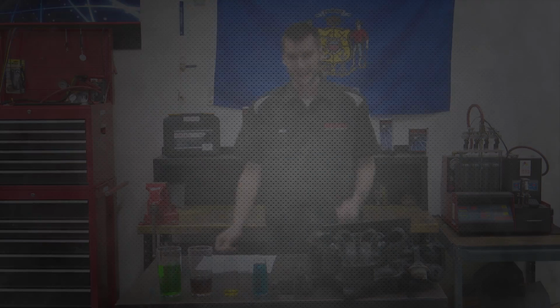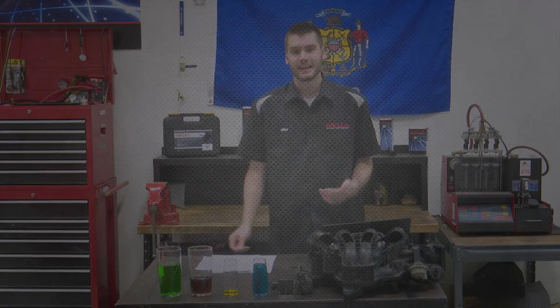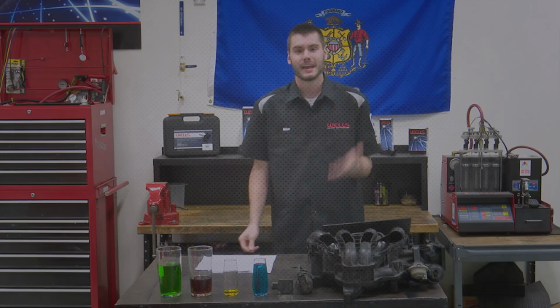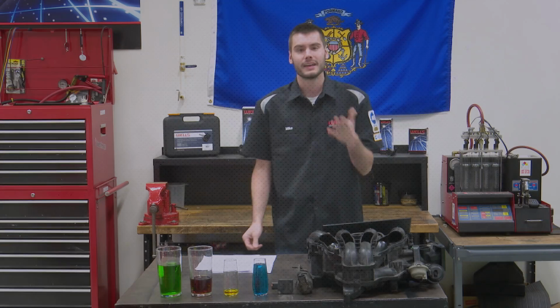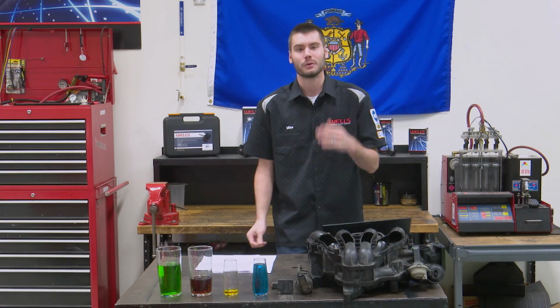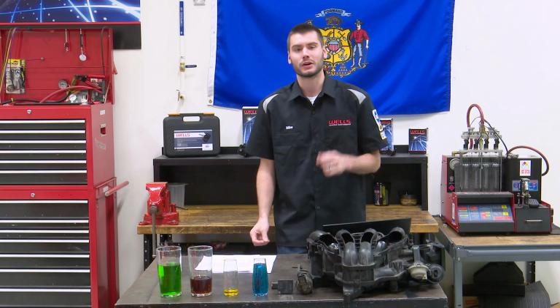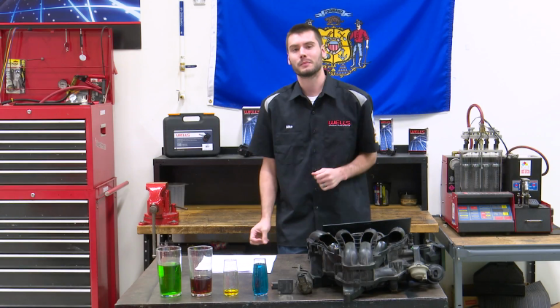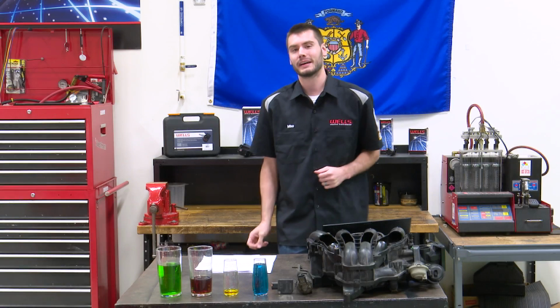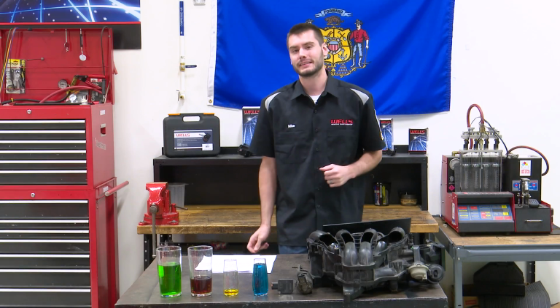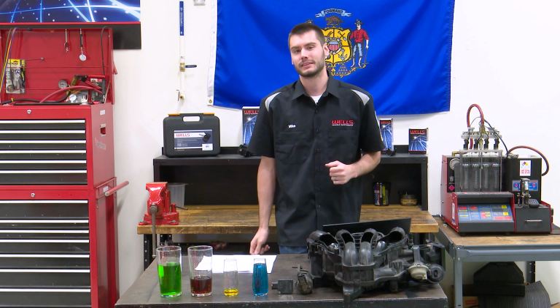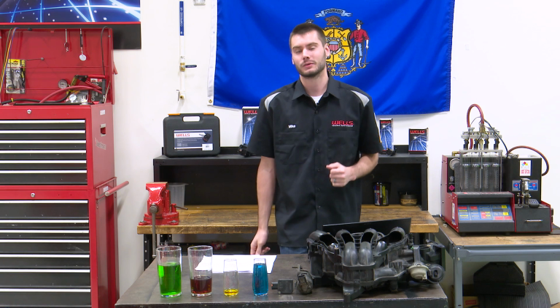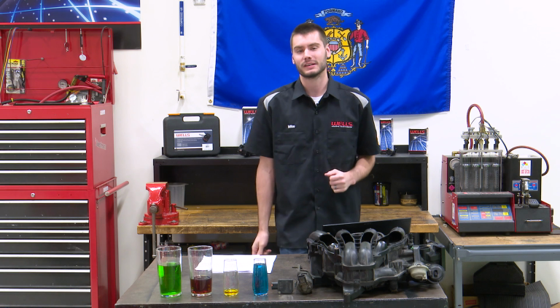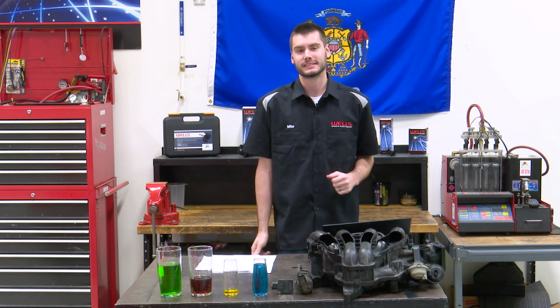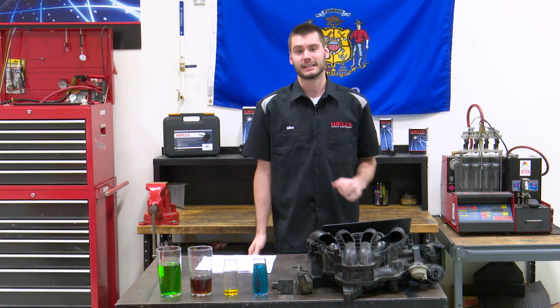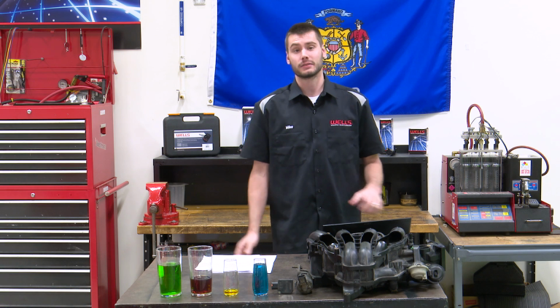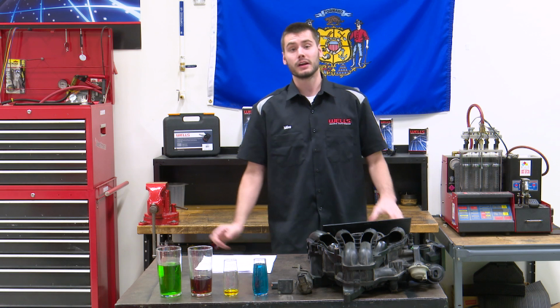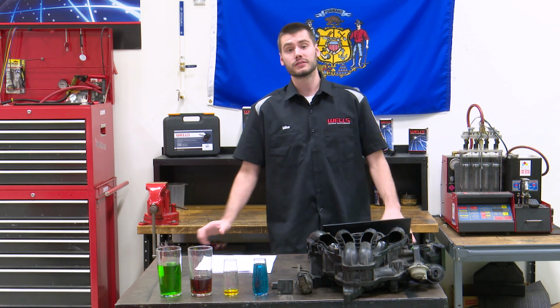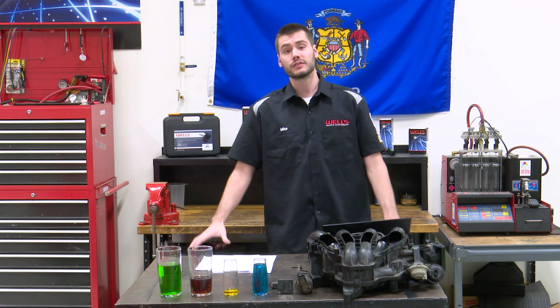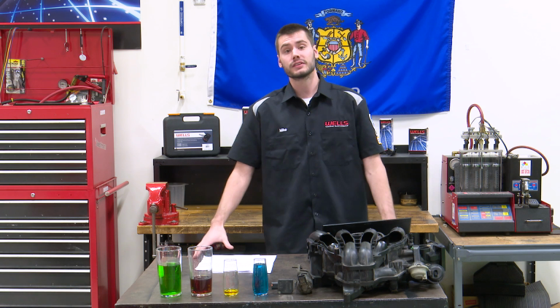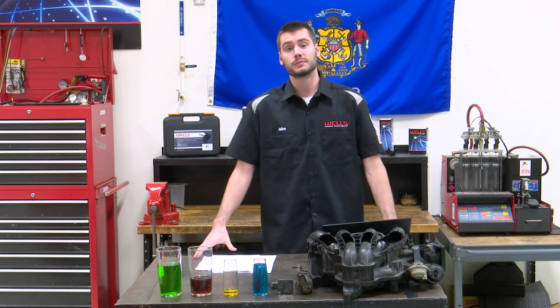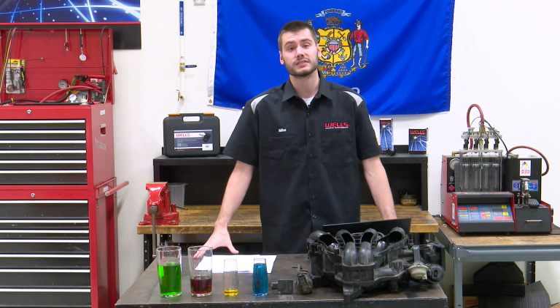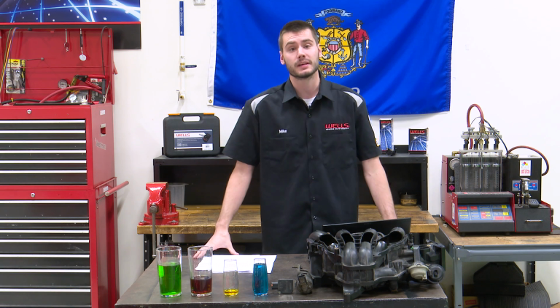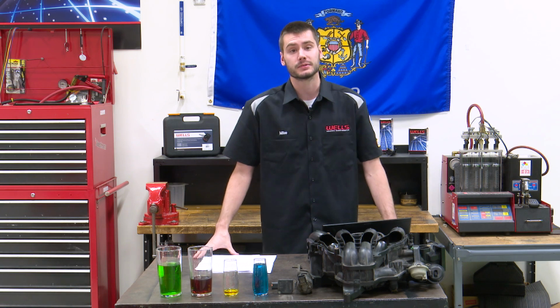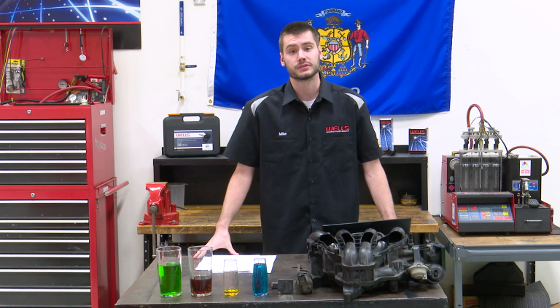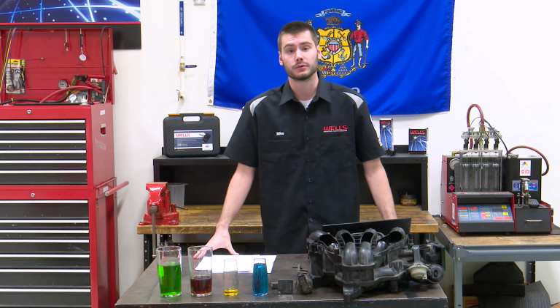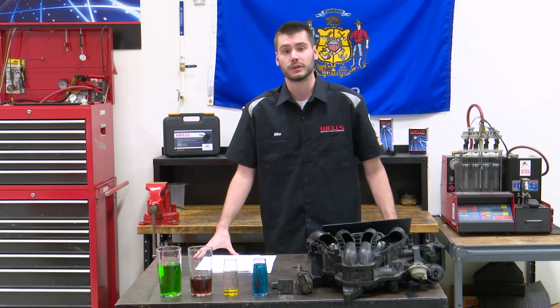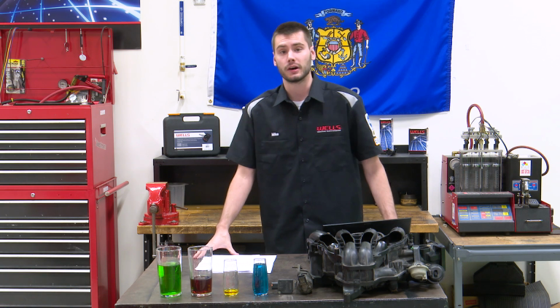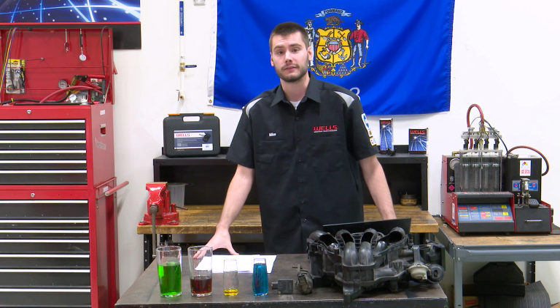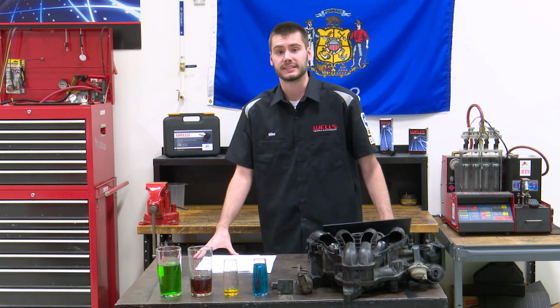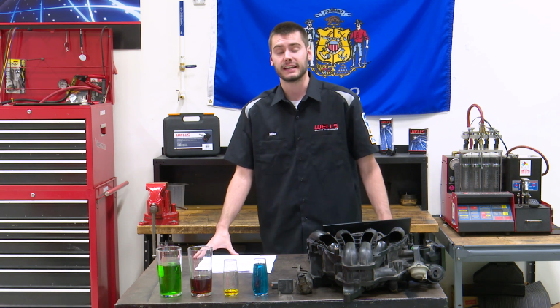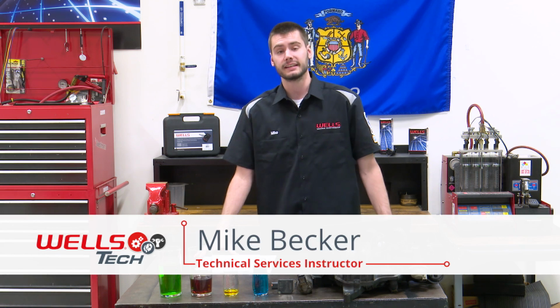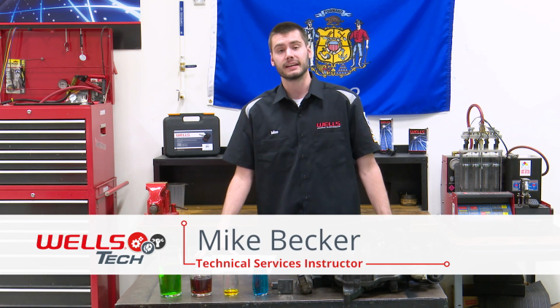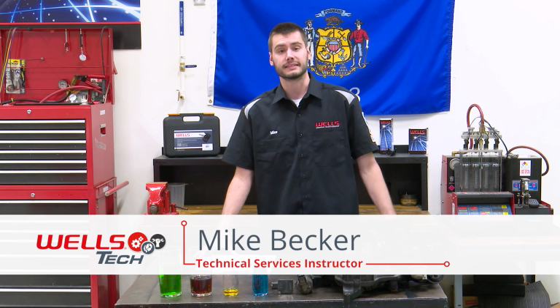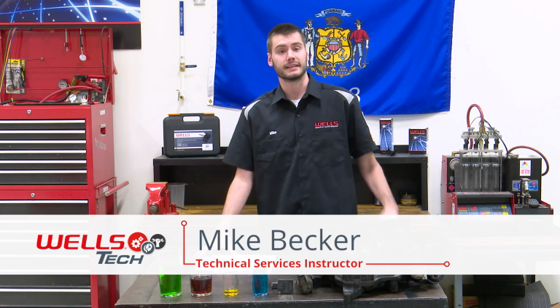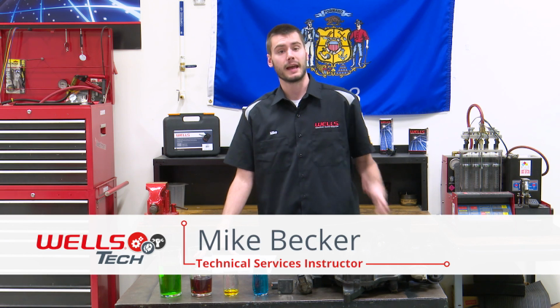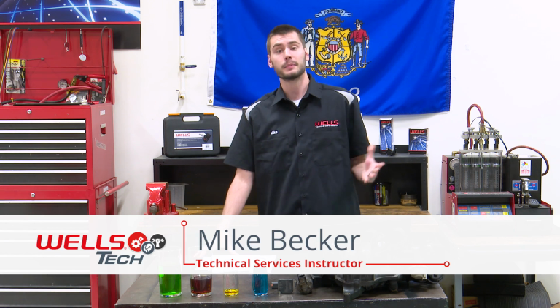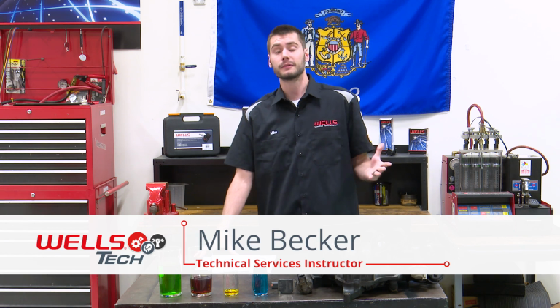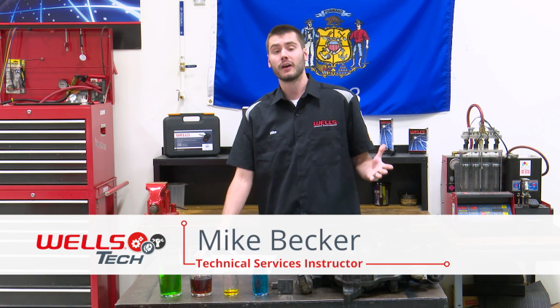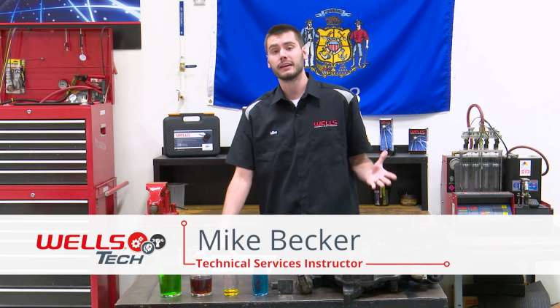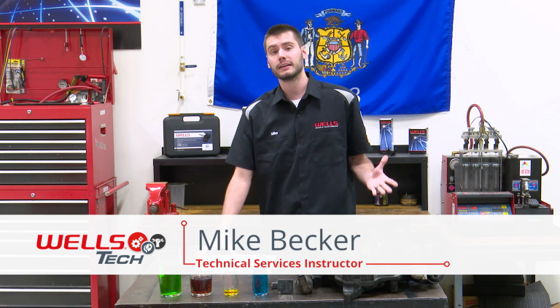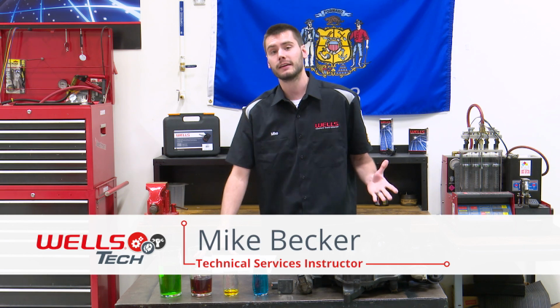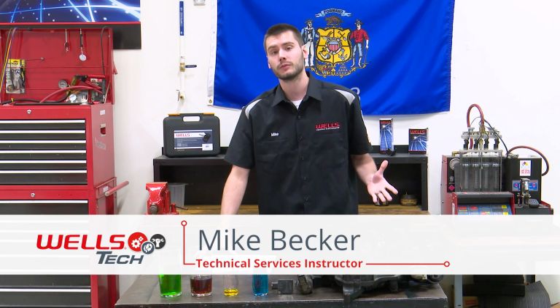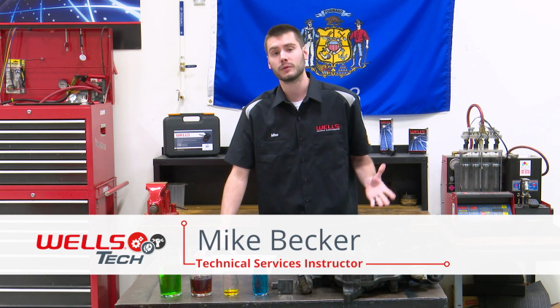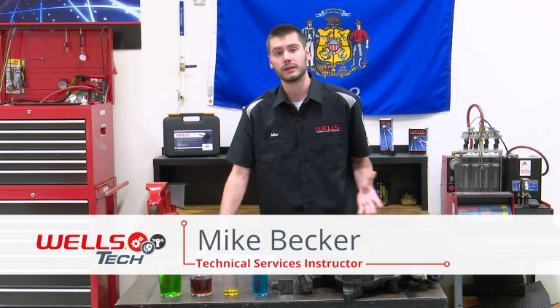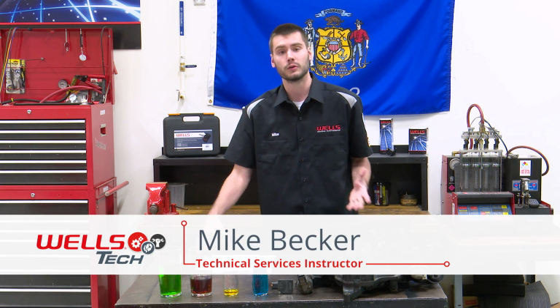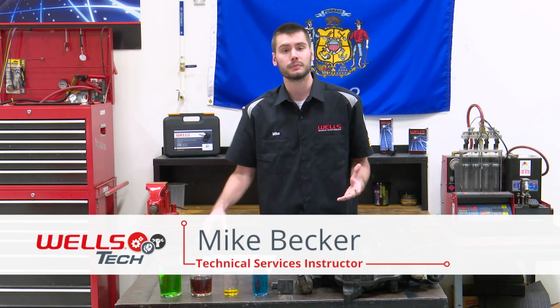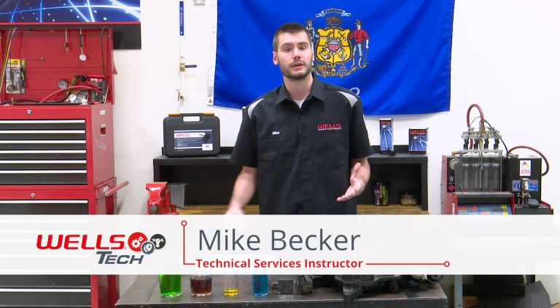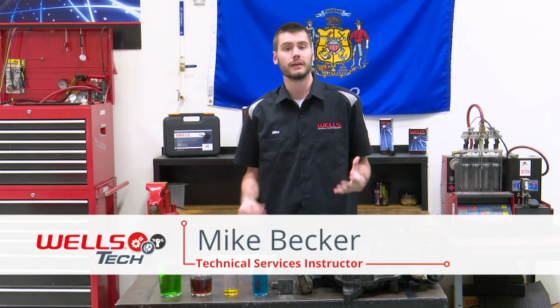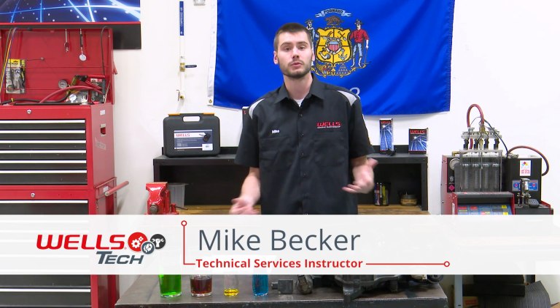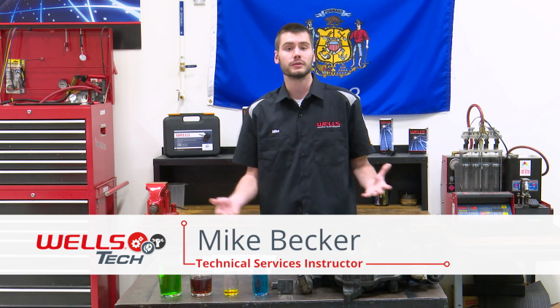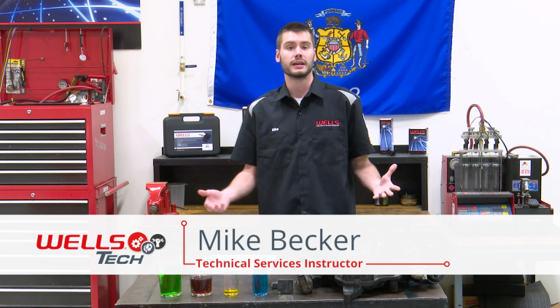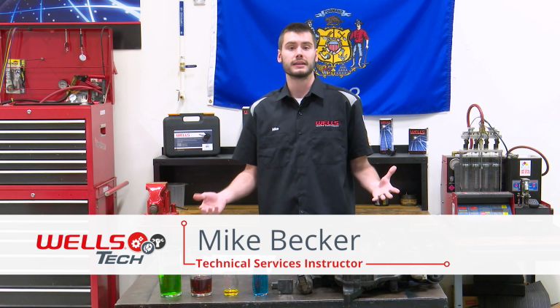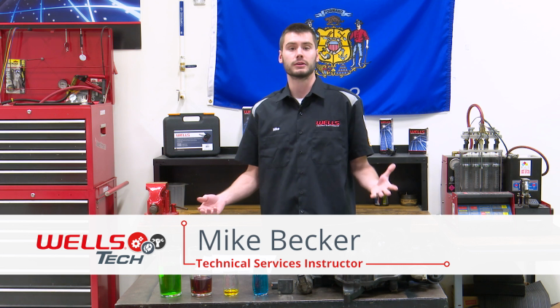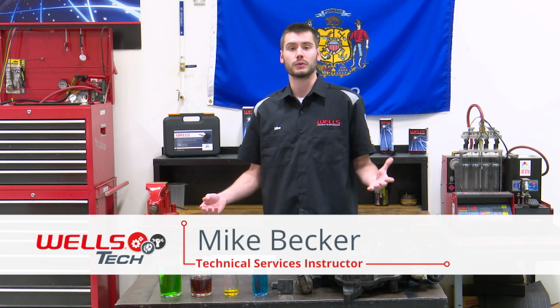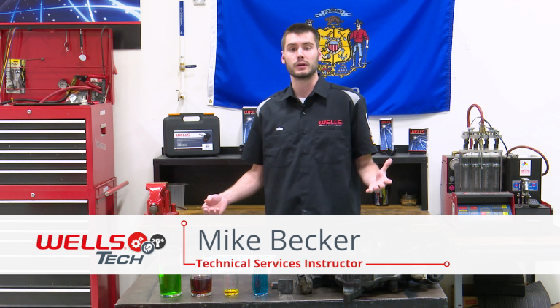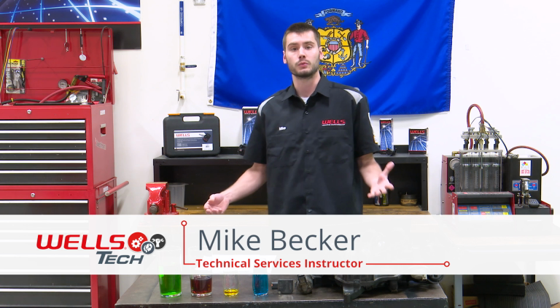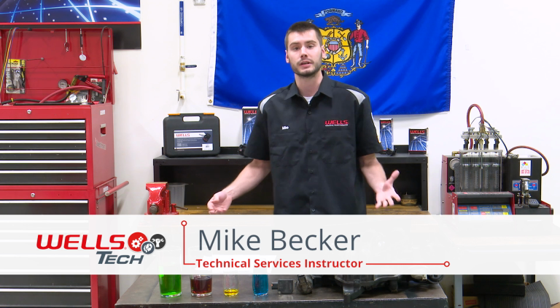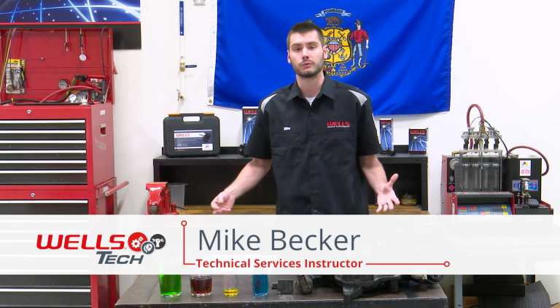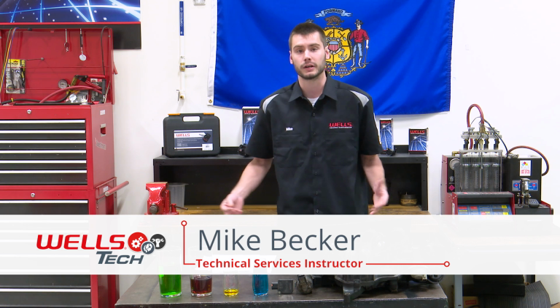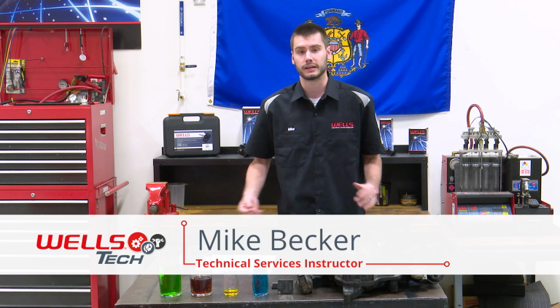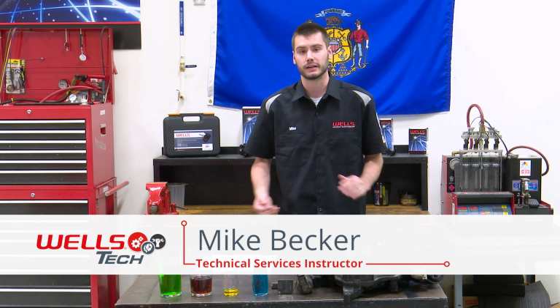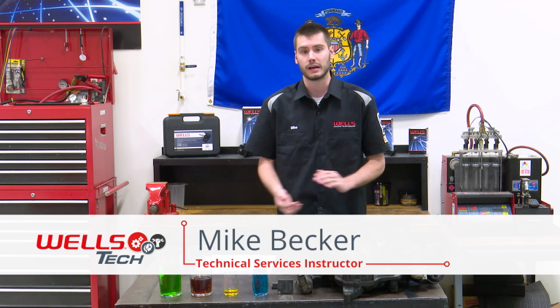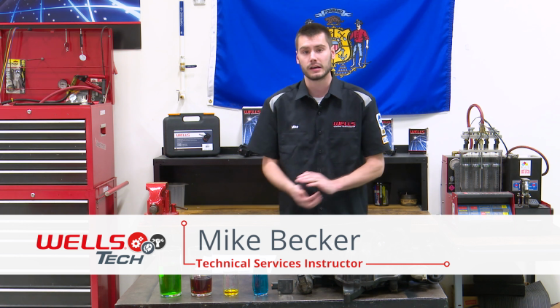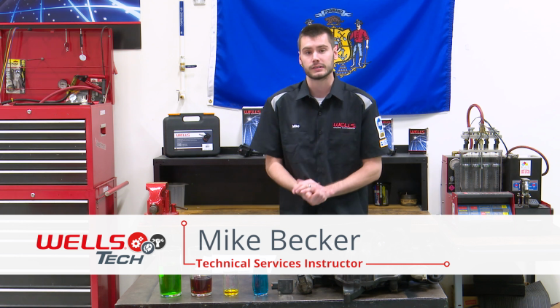Hey, welcome back into the Wells Tech Garage for this month's episode of Tech Connect. Happy Friday to everyone — I hope everyone had a great week working on cars.